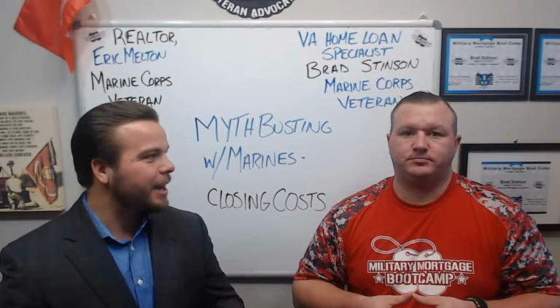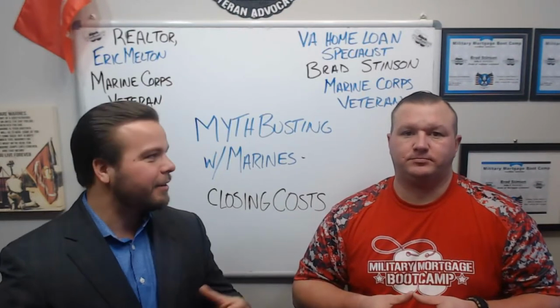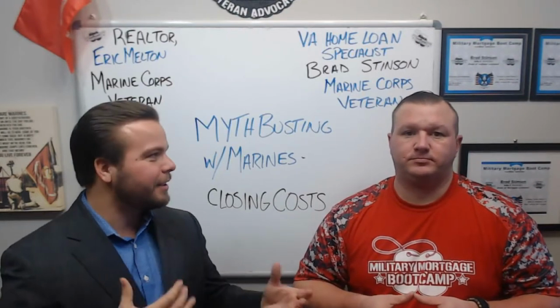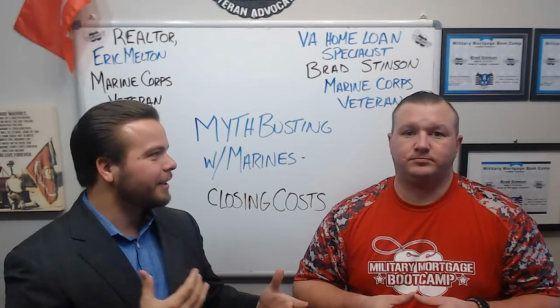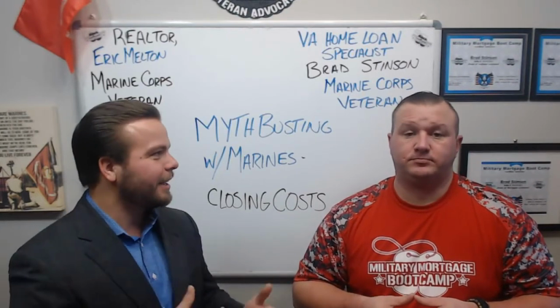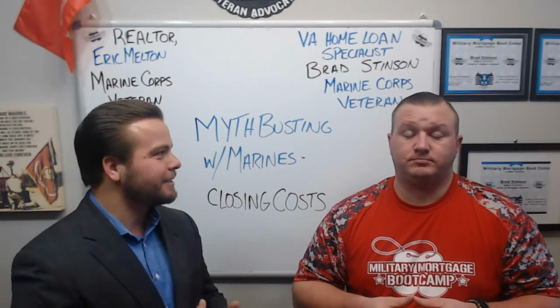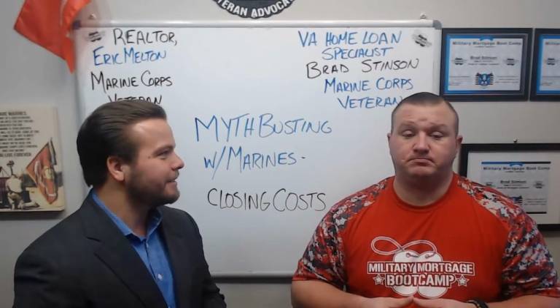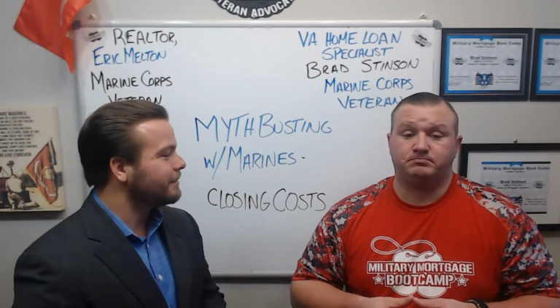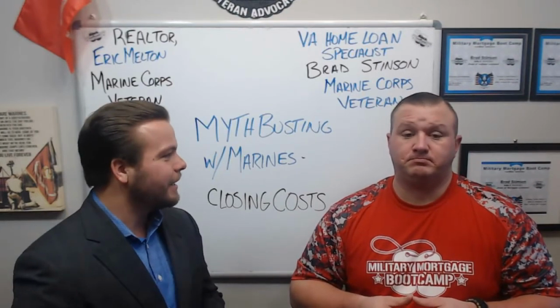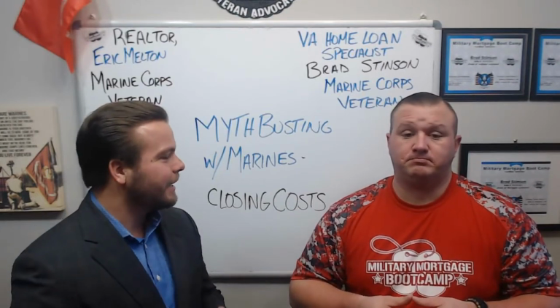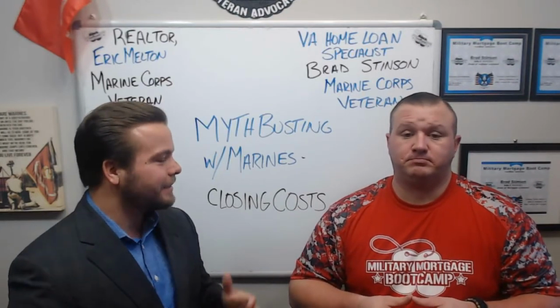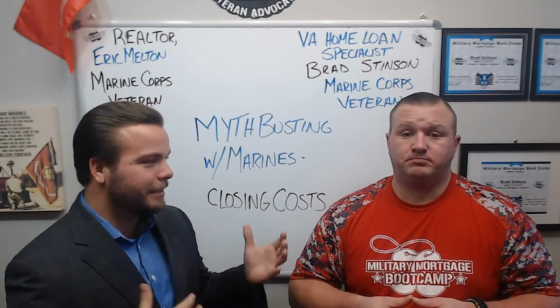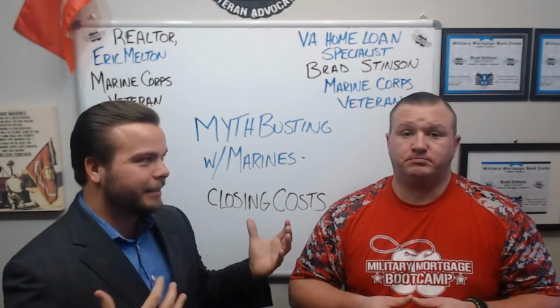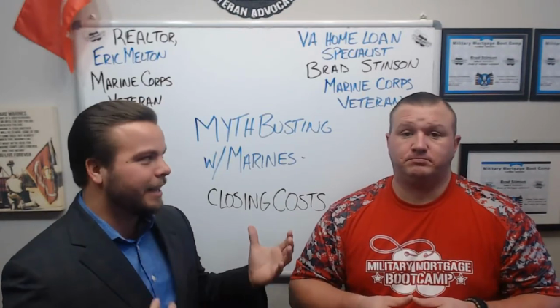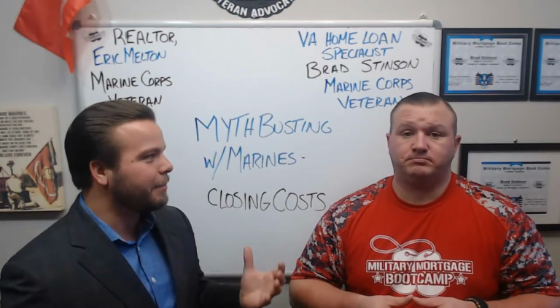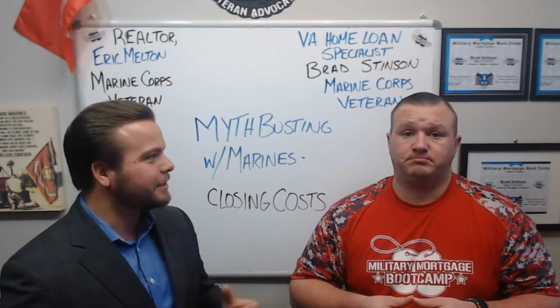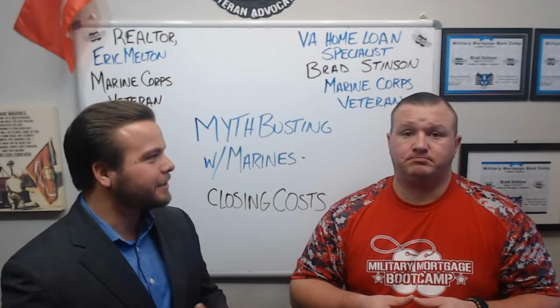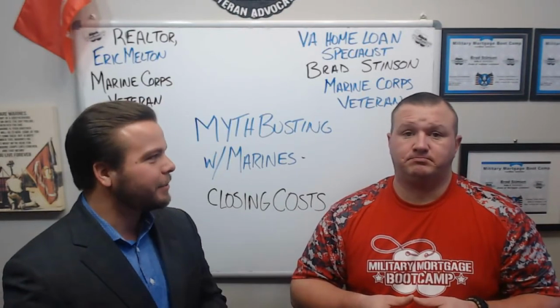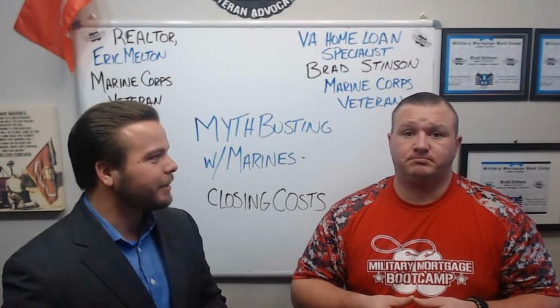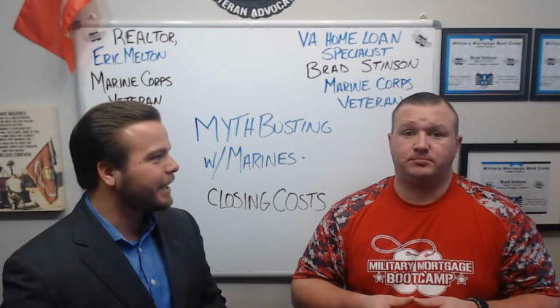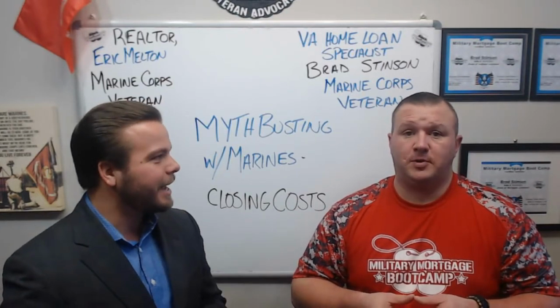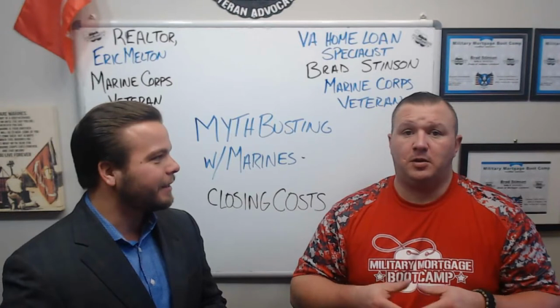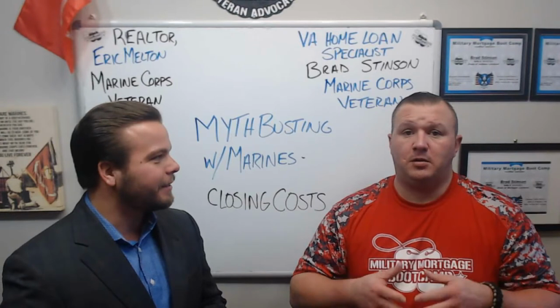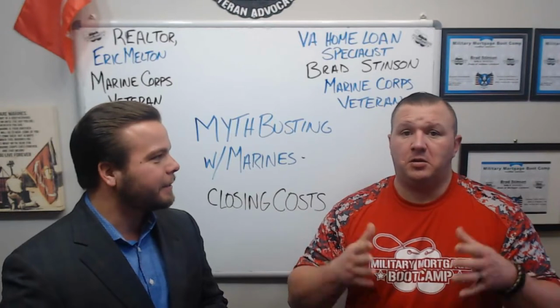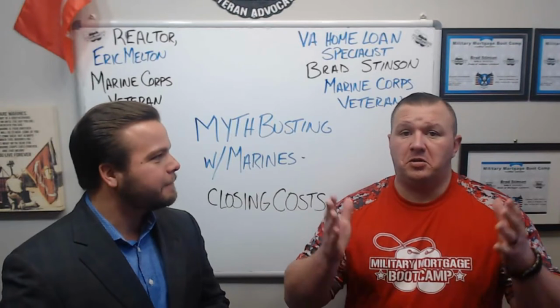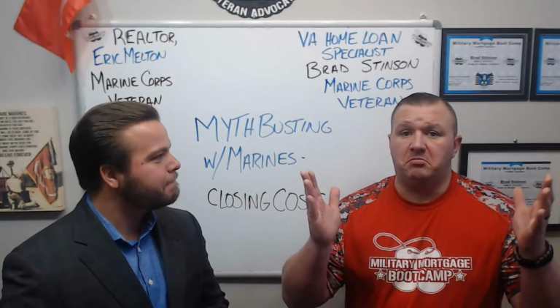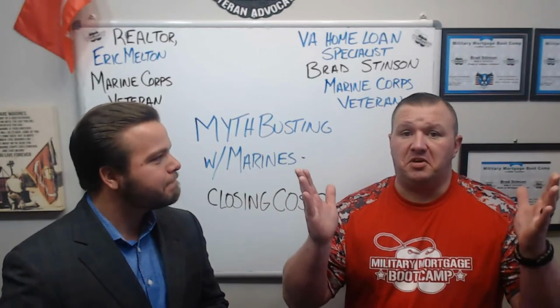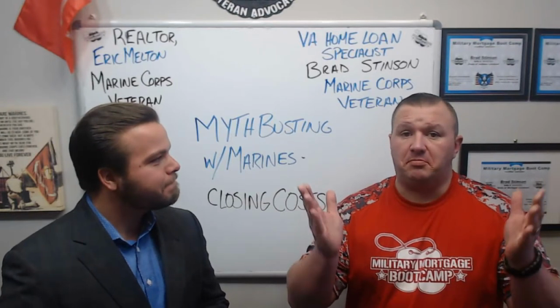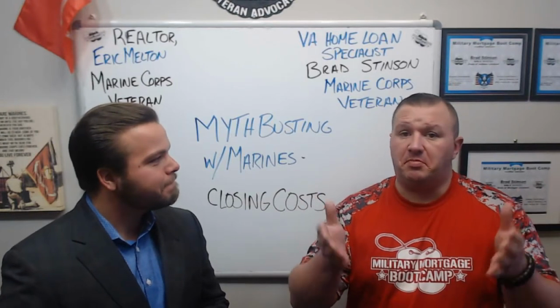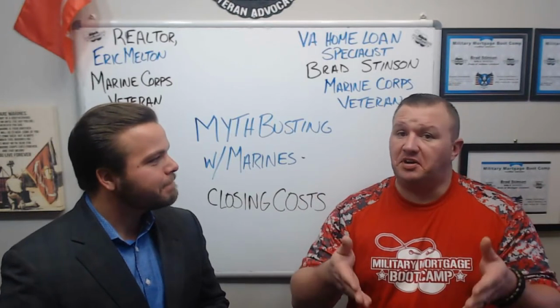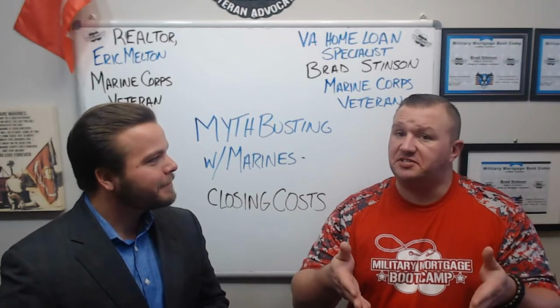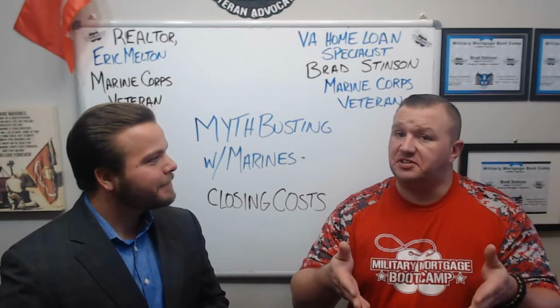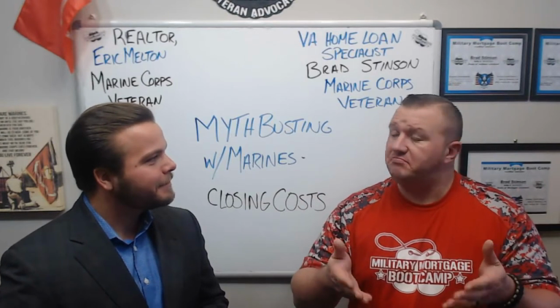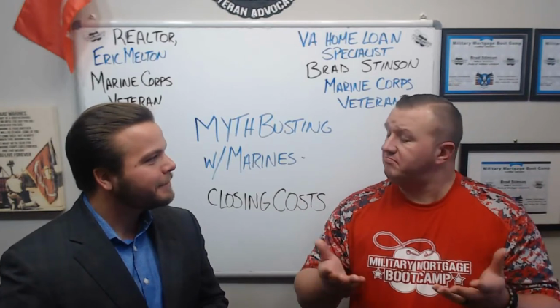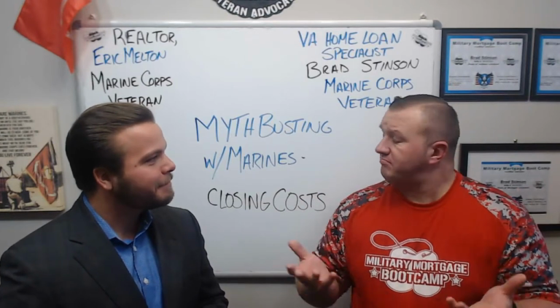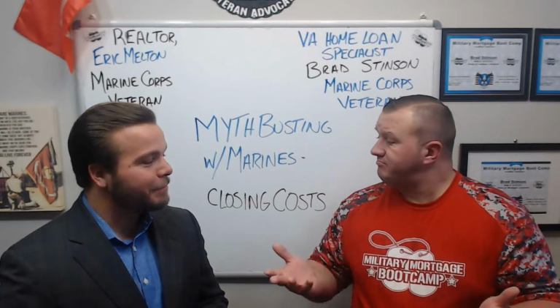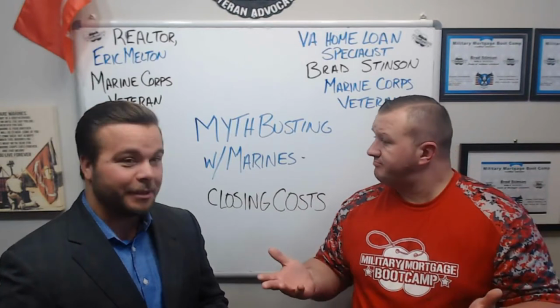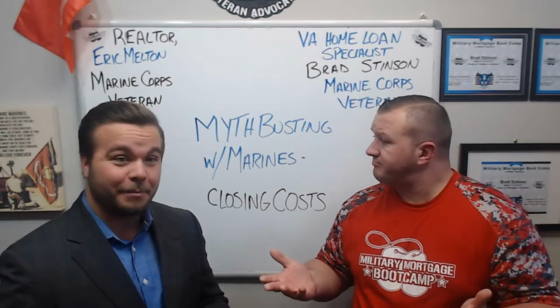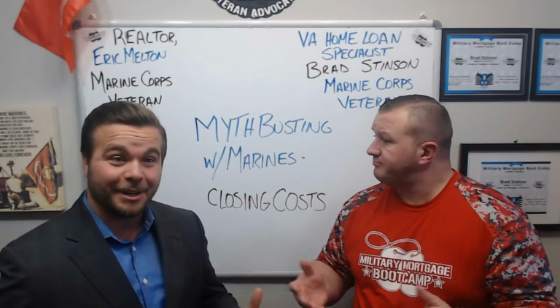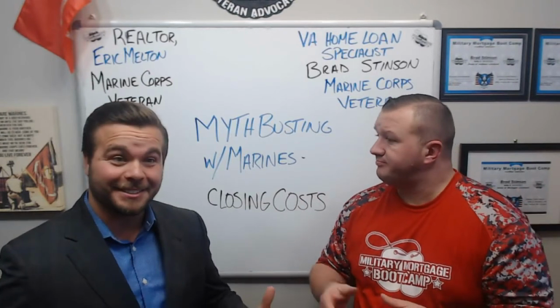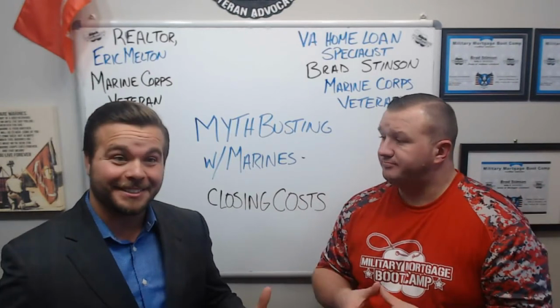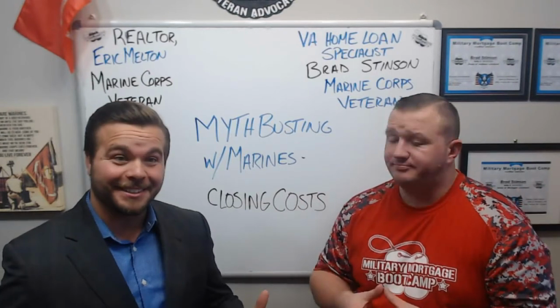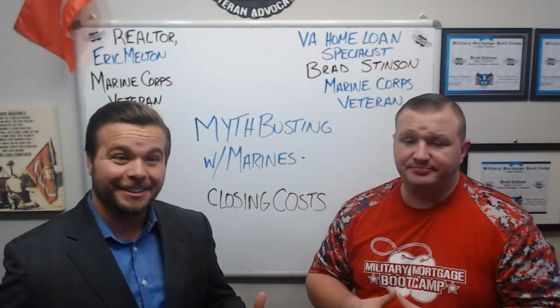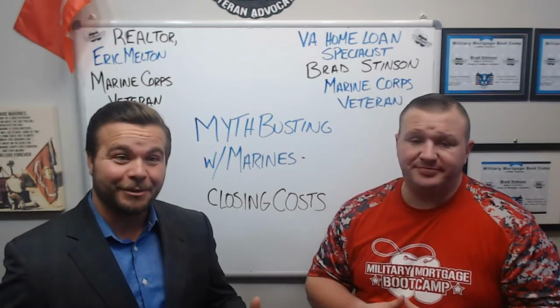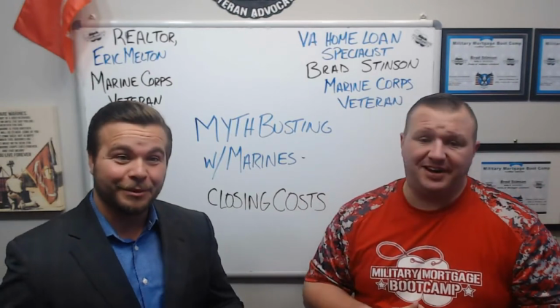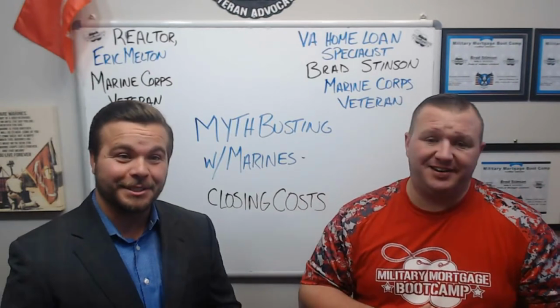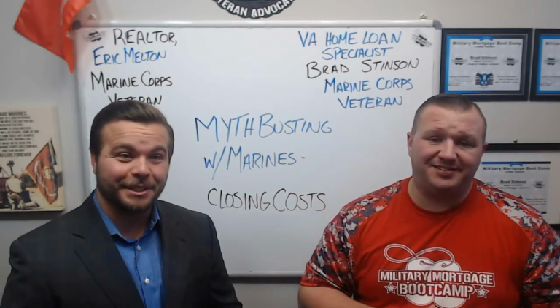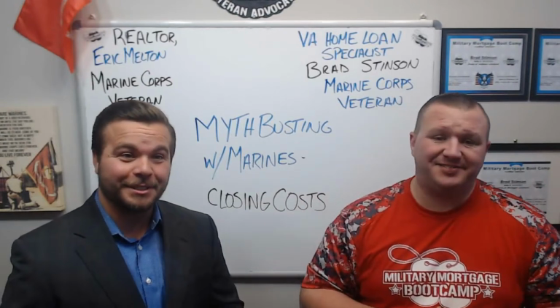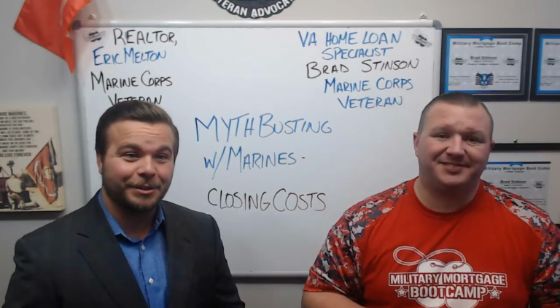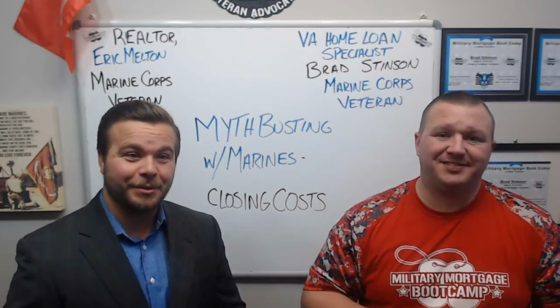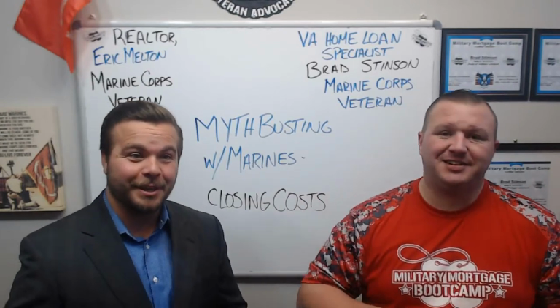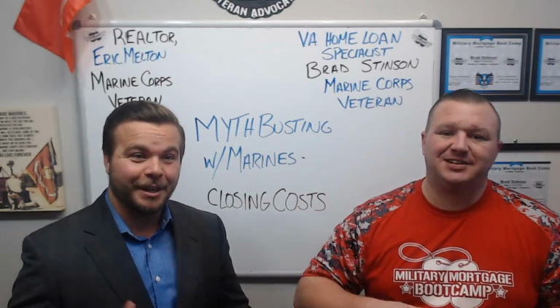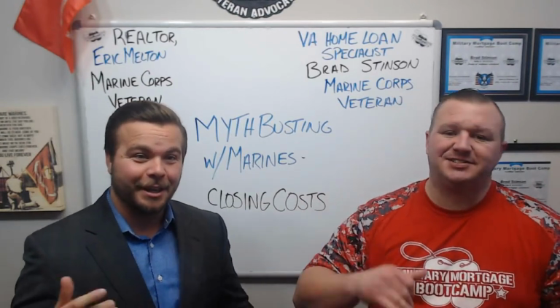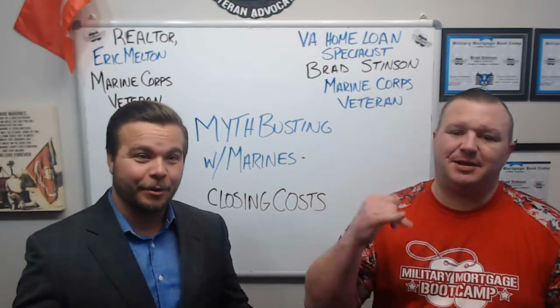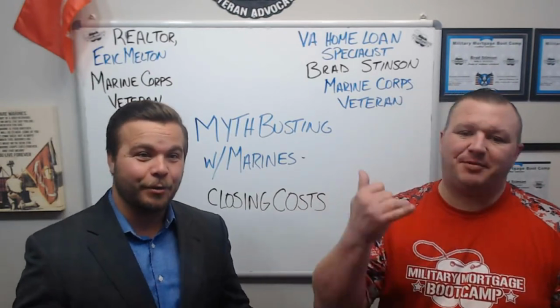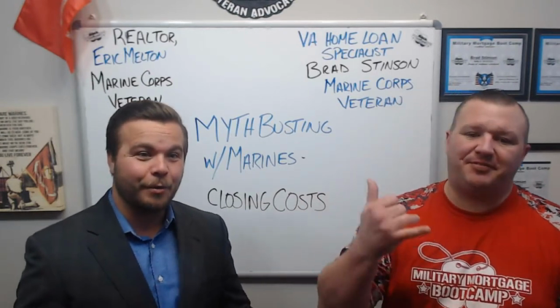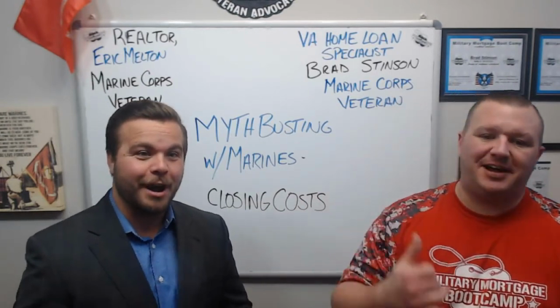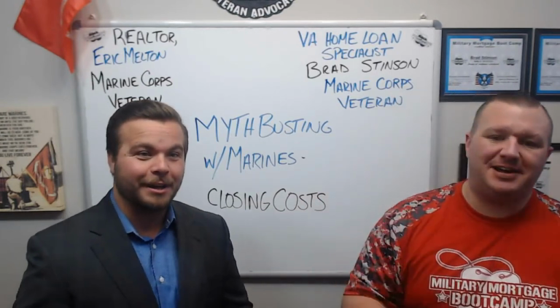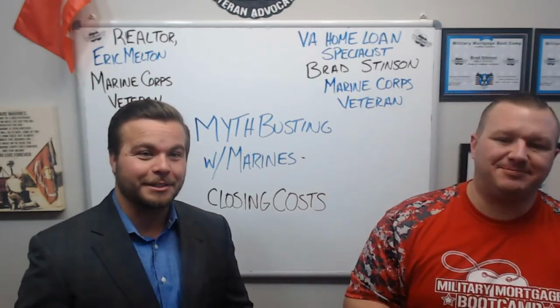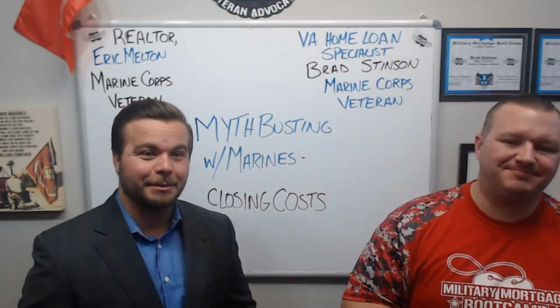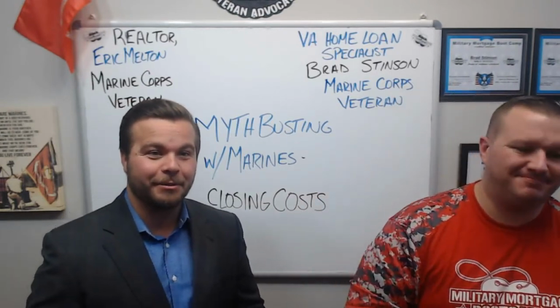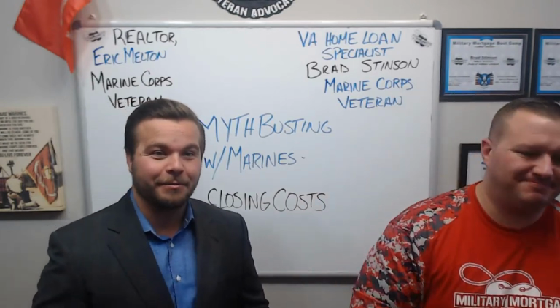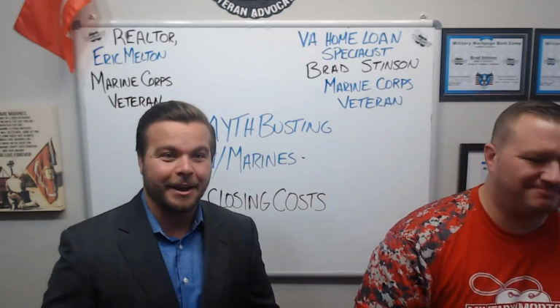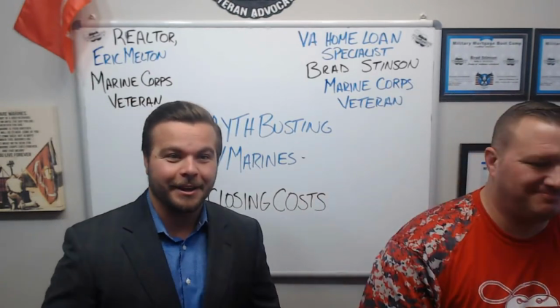Do you have any last comments you want to add? Myth busted. Myth busted. We'll see you soon. Semper Fi. Semper Fi.